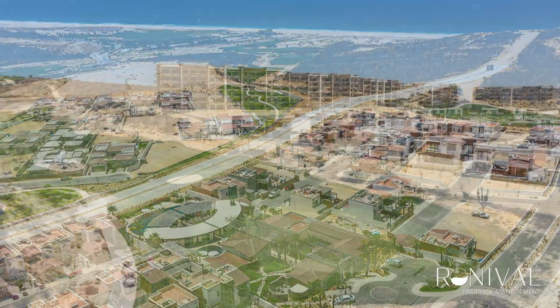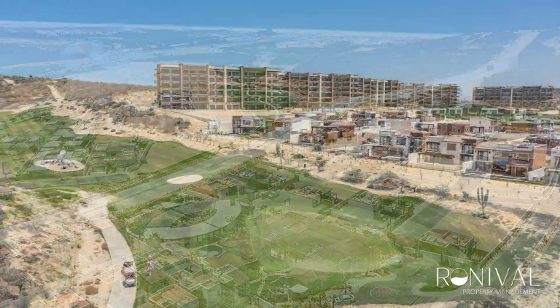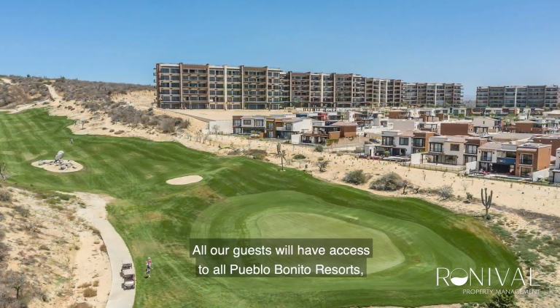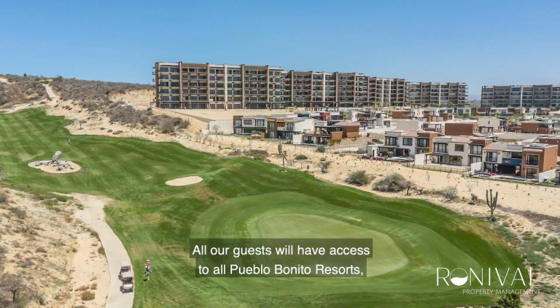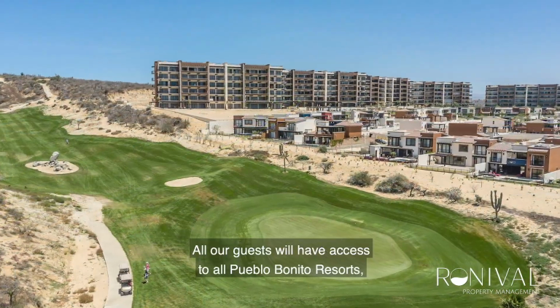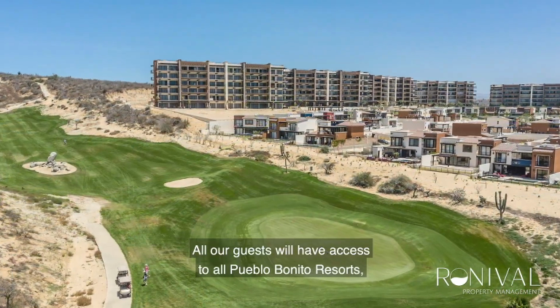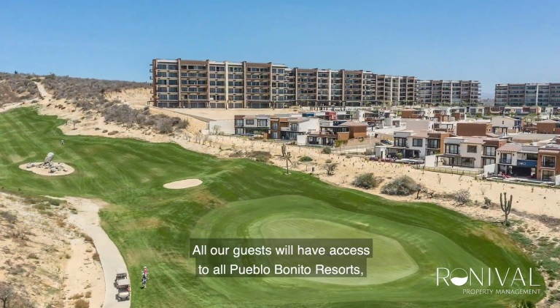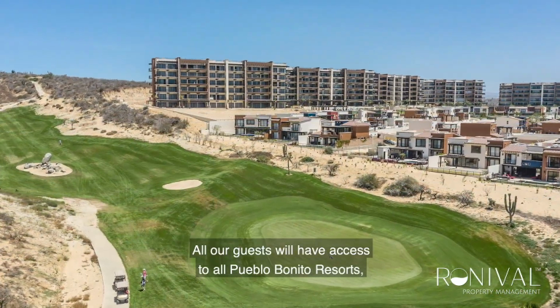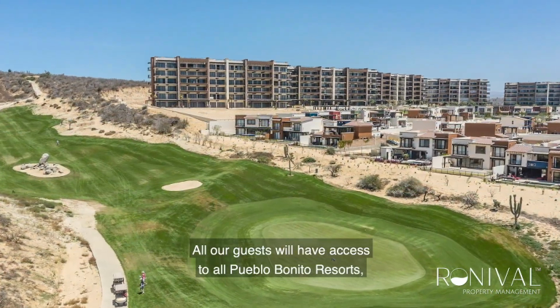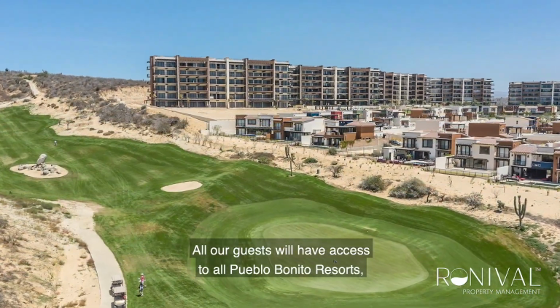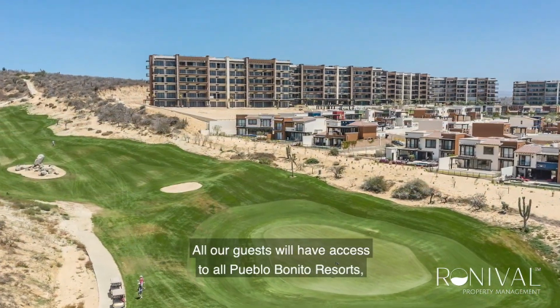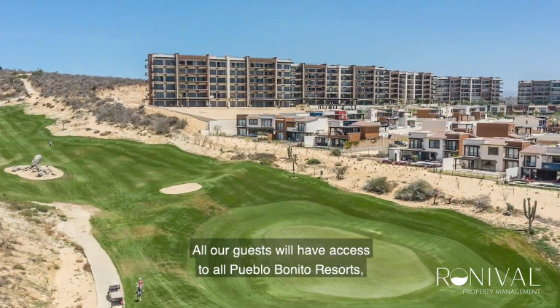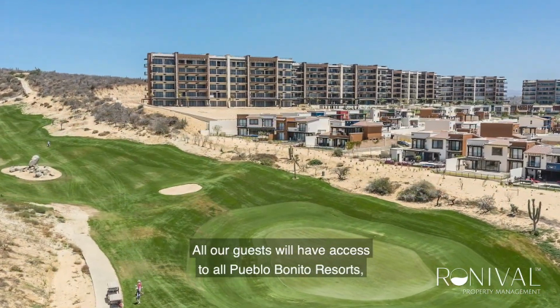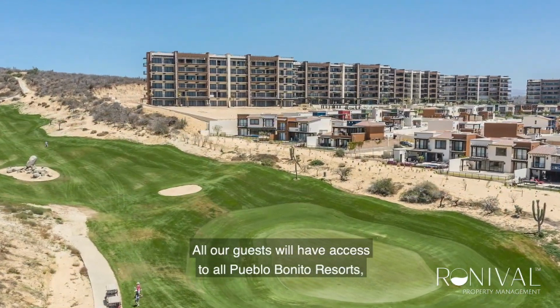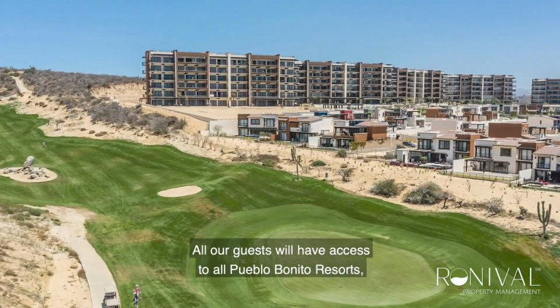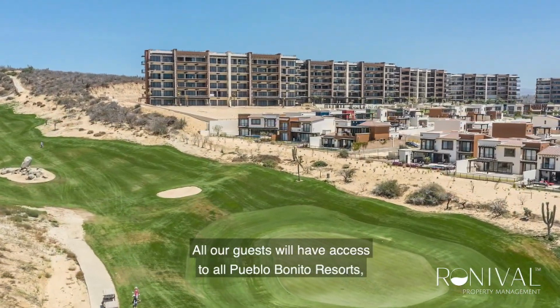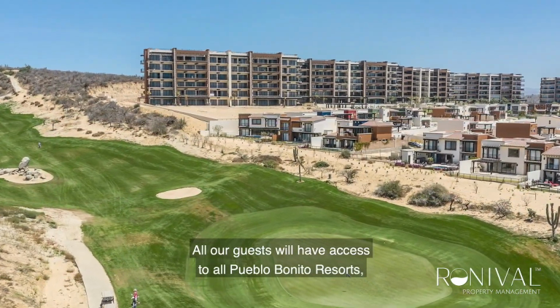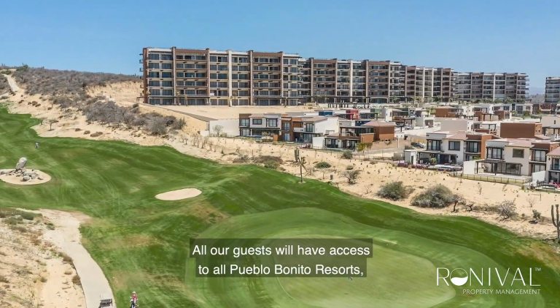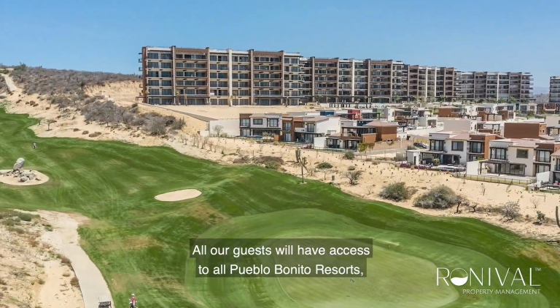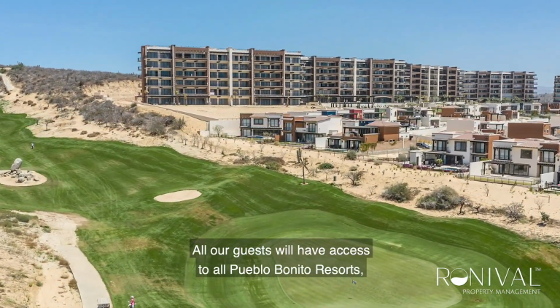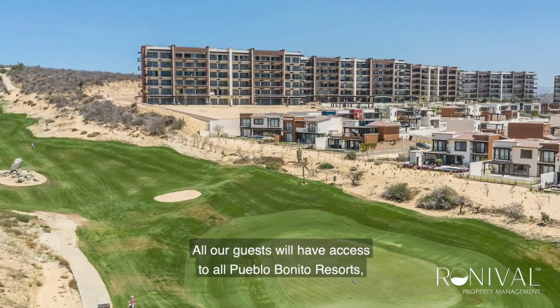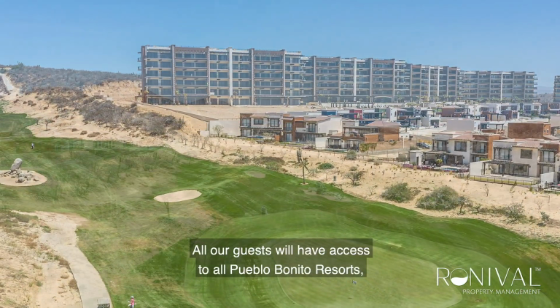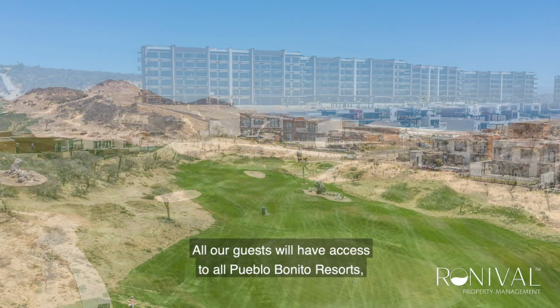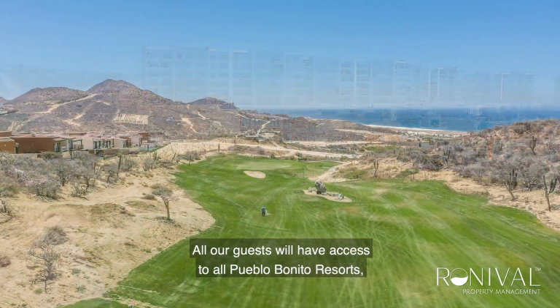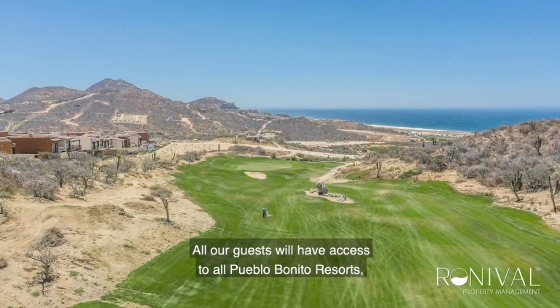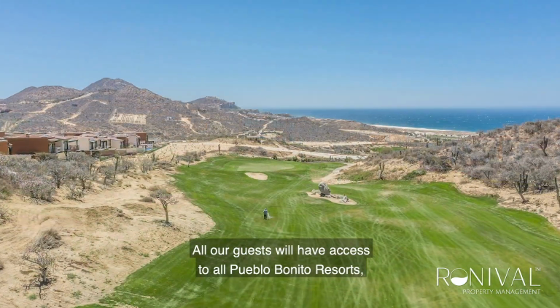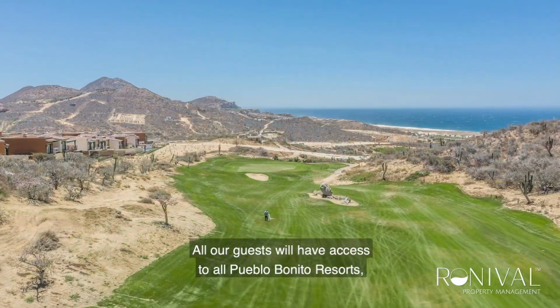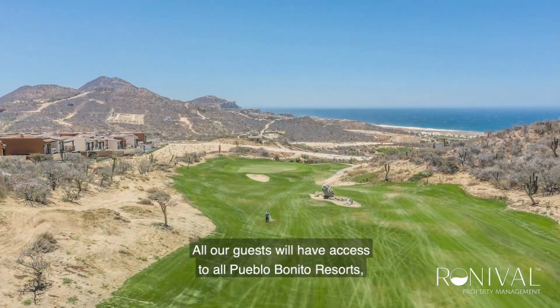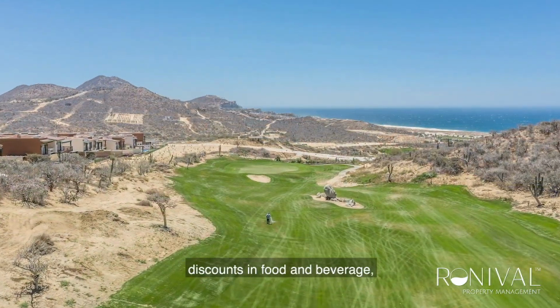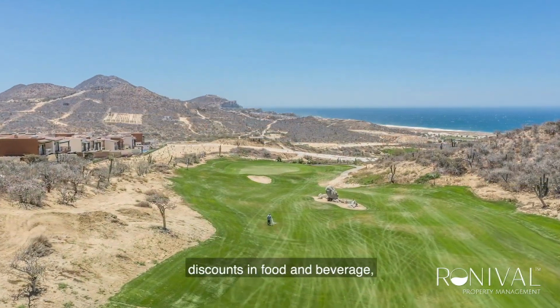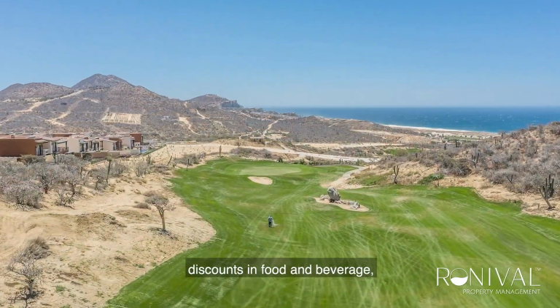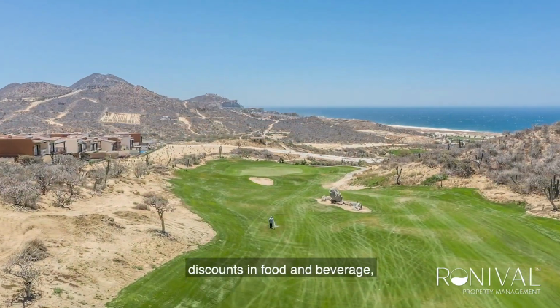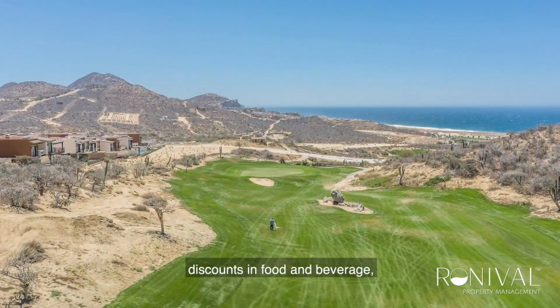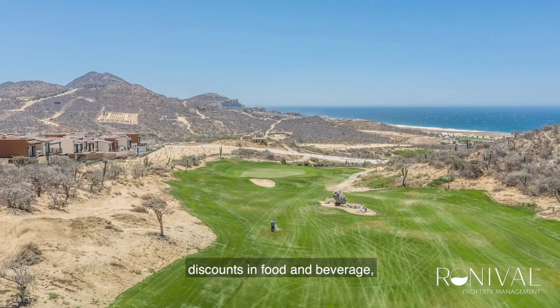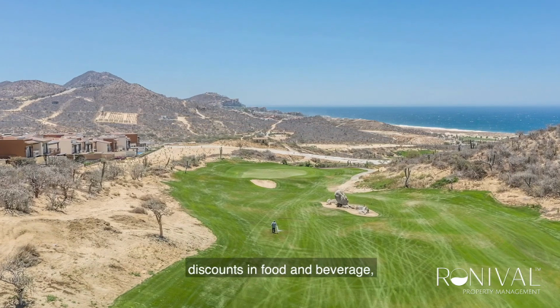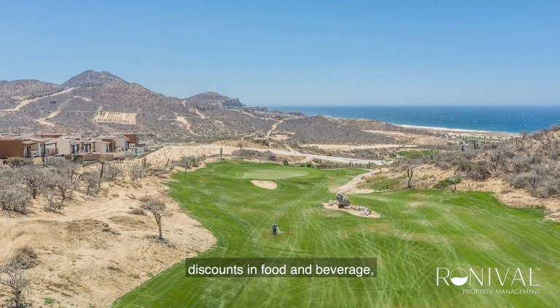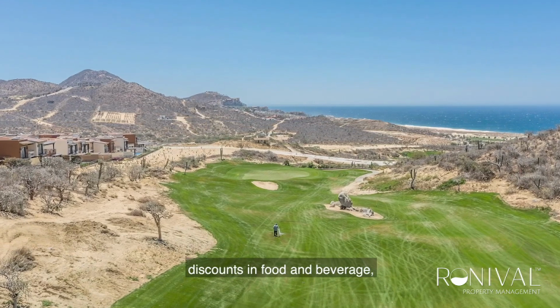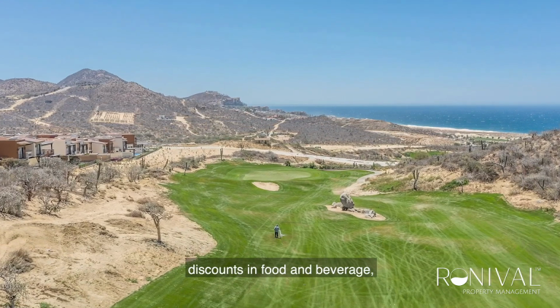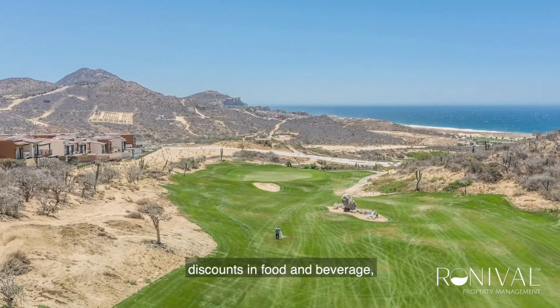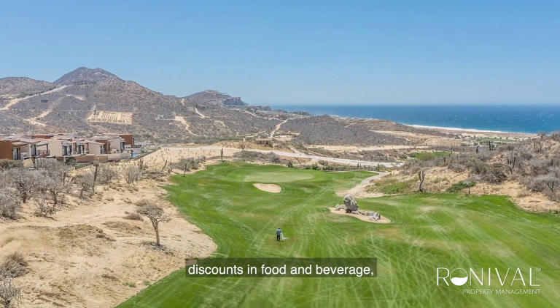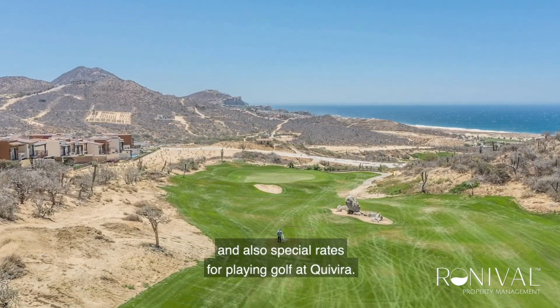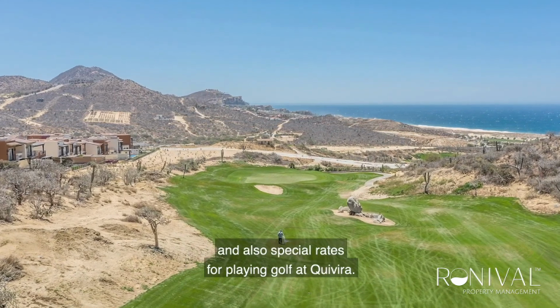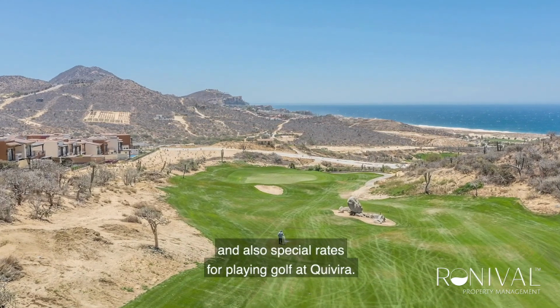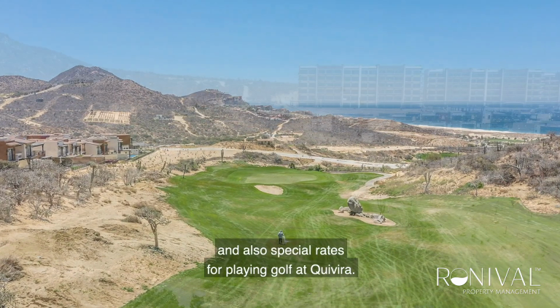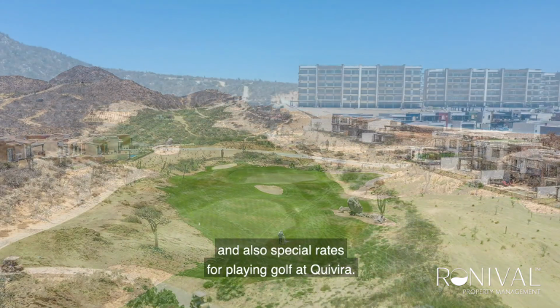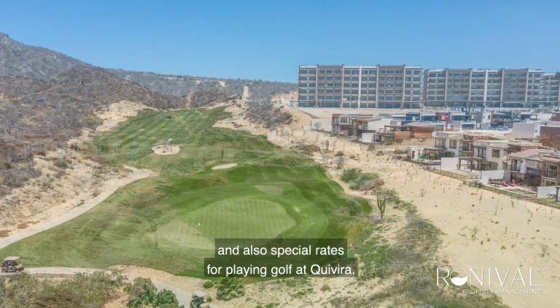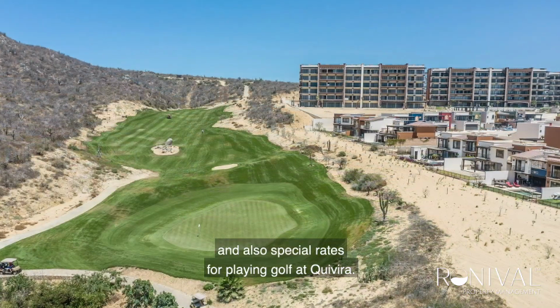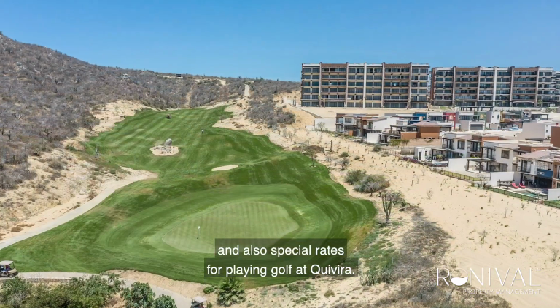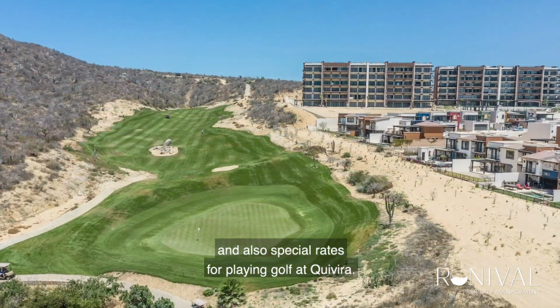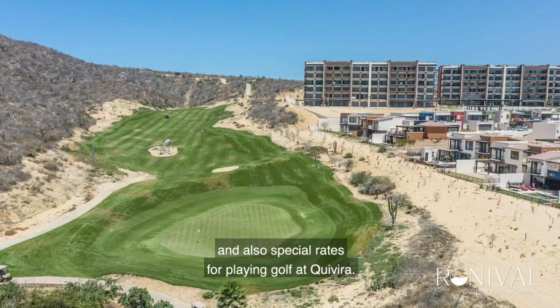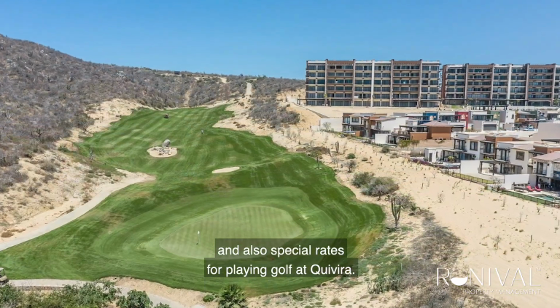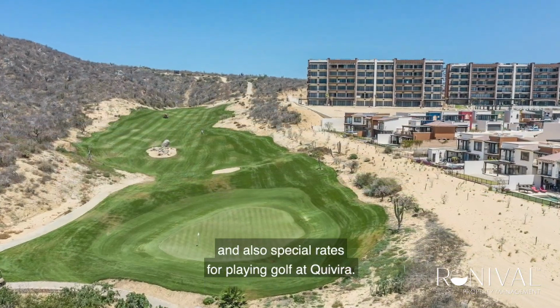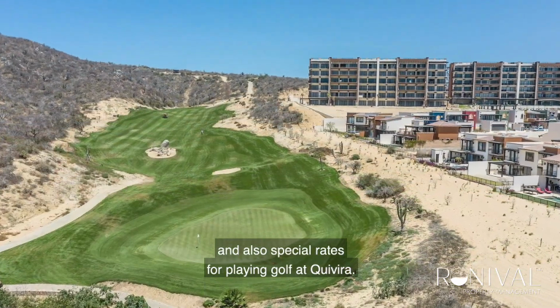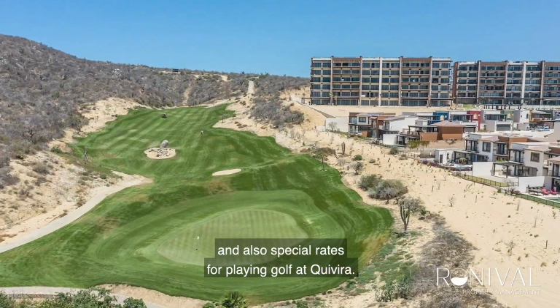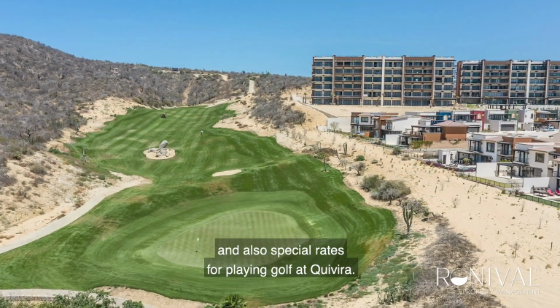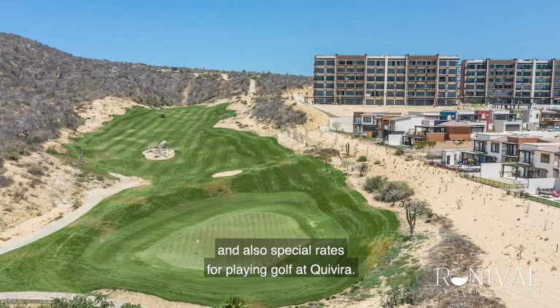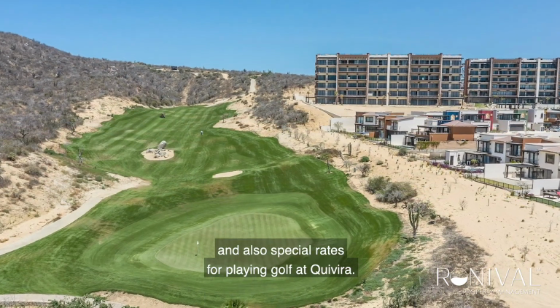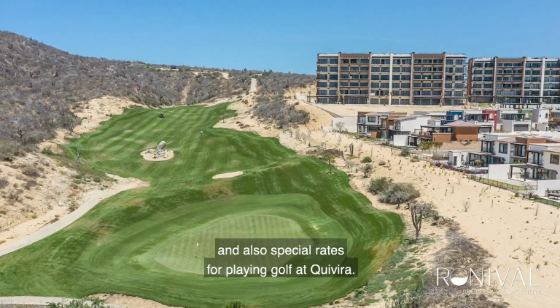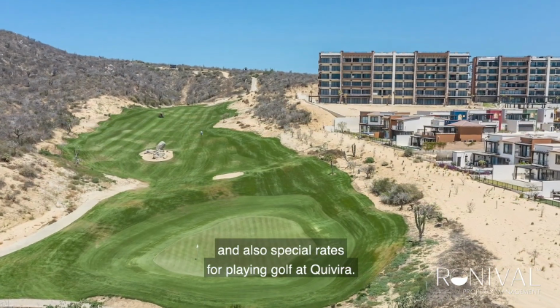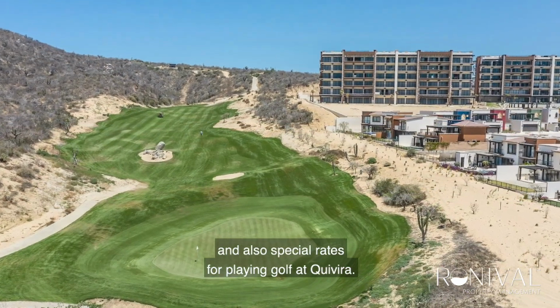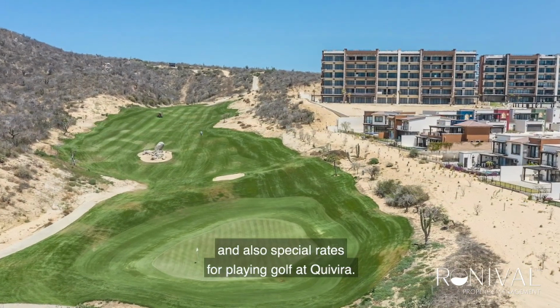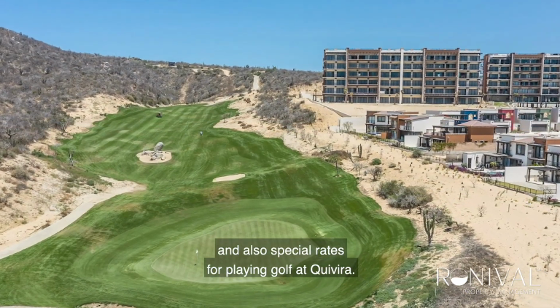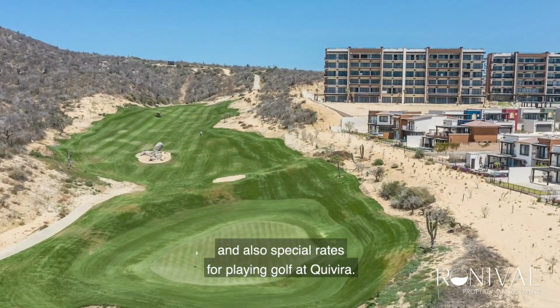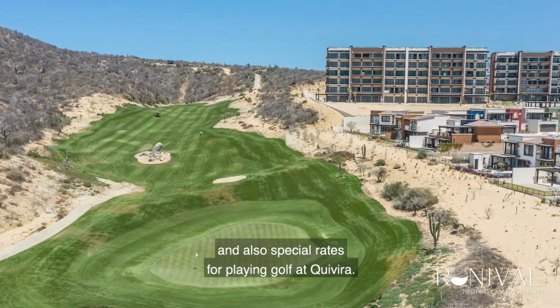All our guests will have access to all Pueblo Bonito resorts, discounts in food and beverage, and also special rates for playing golf at Kibira.